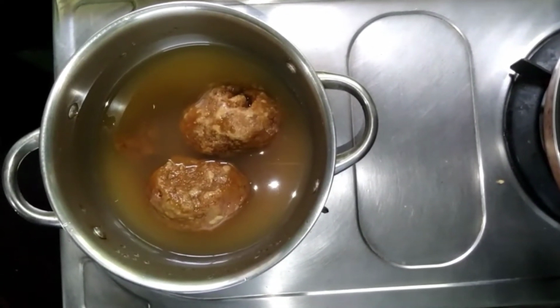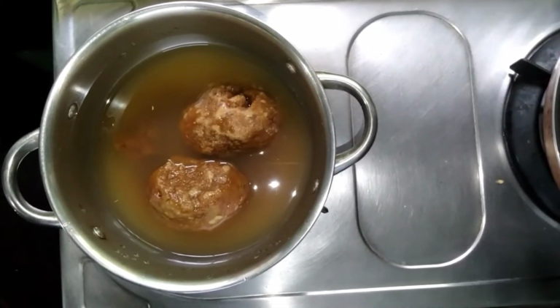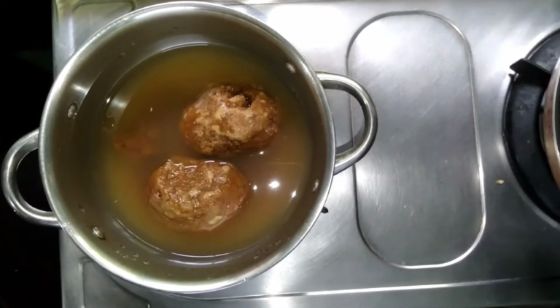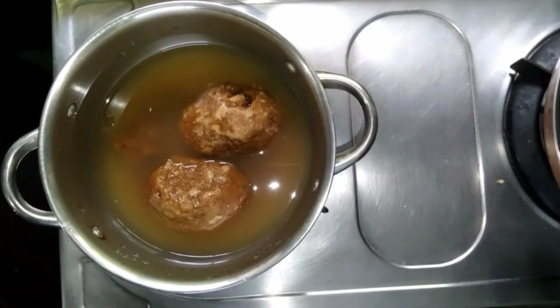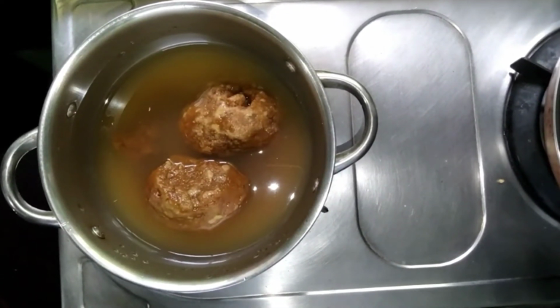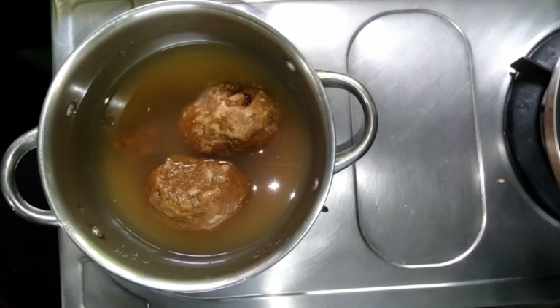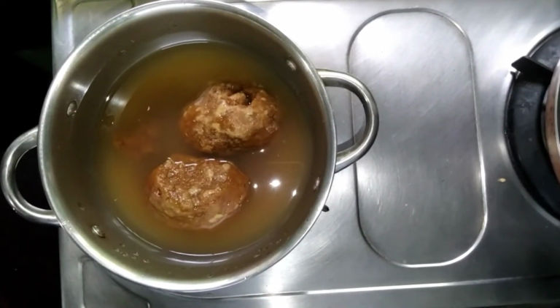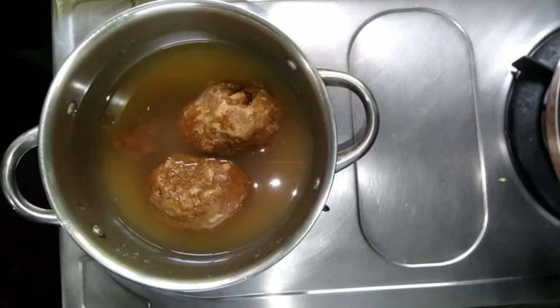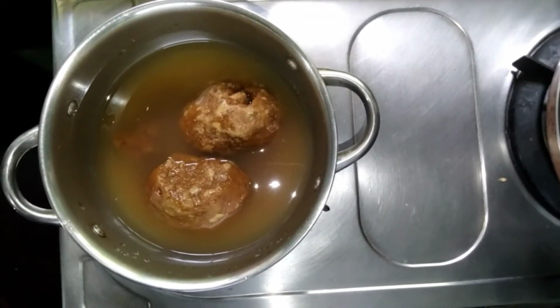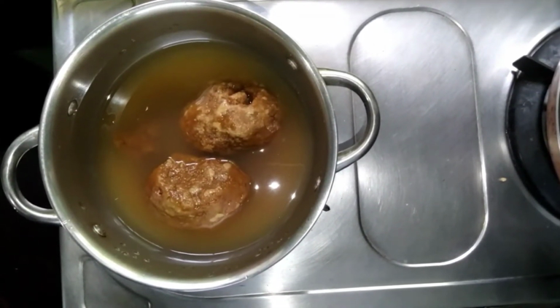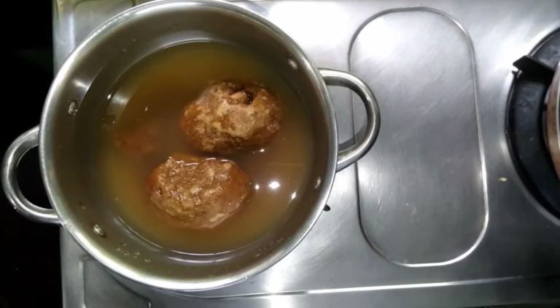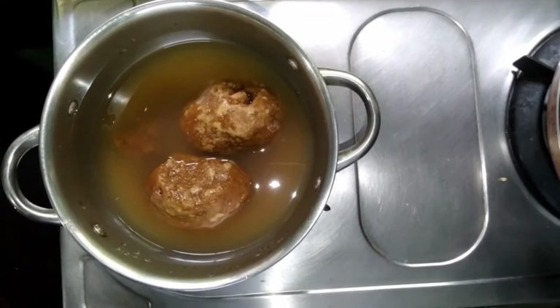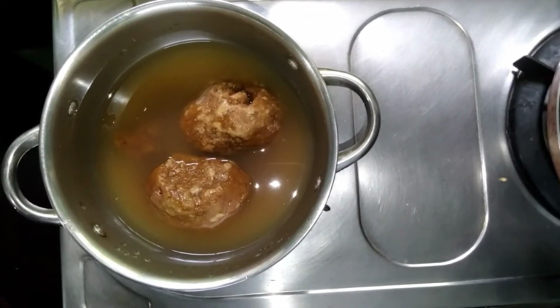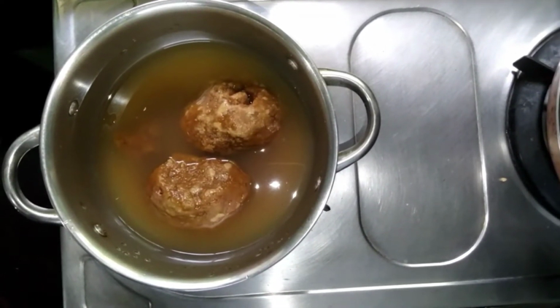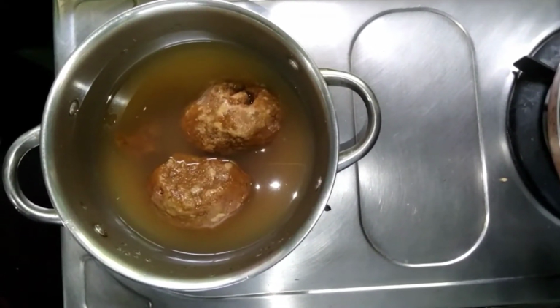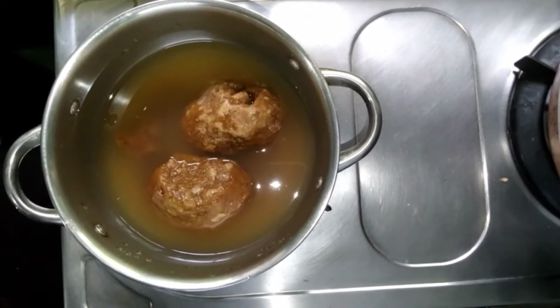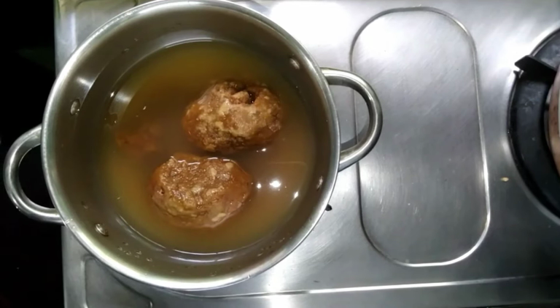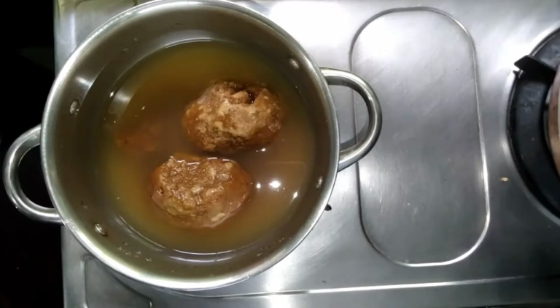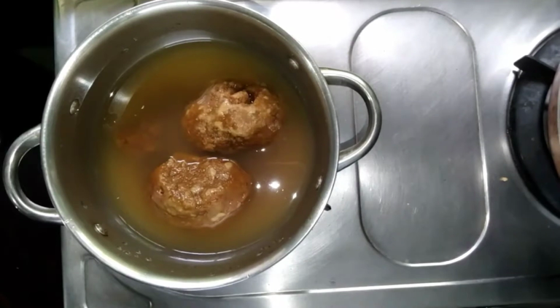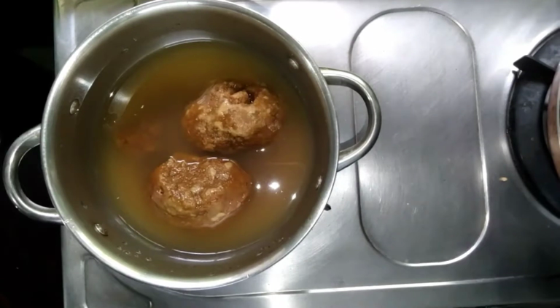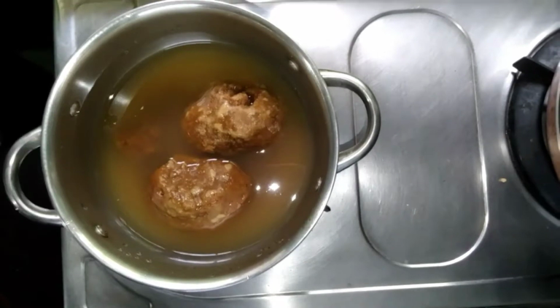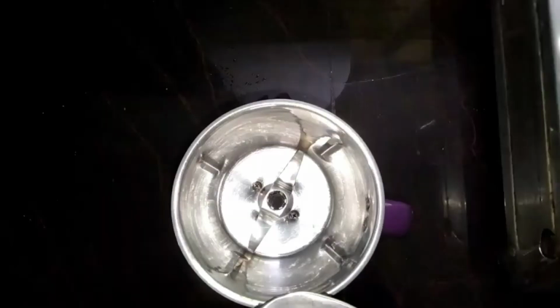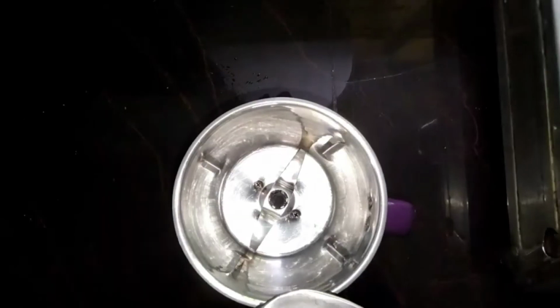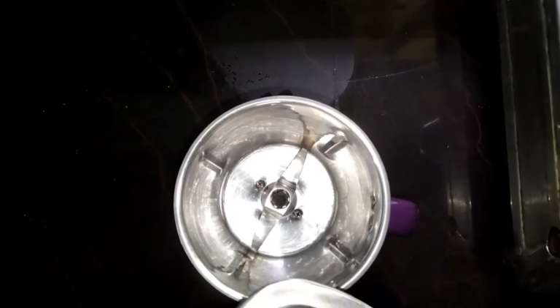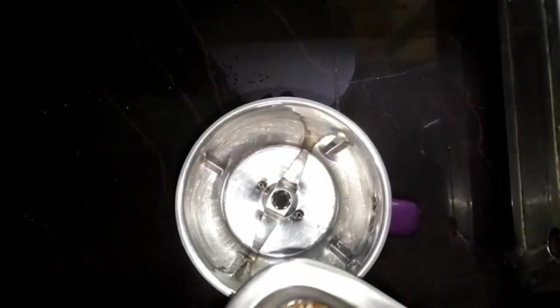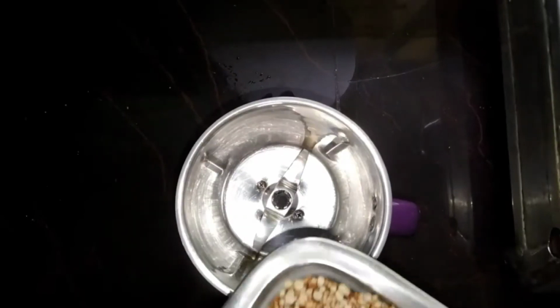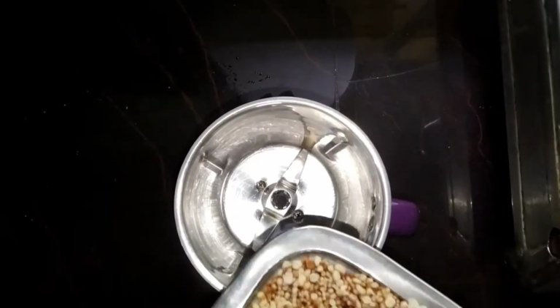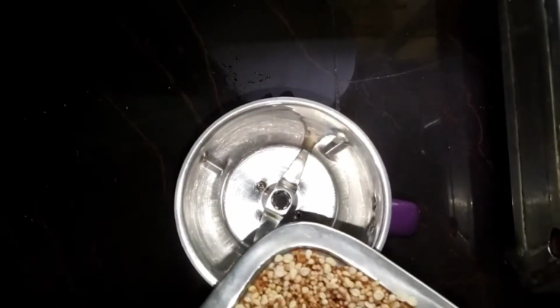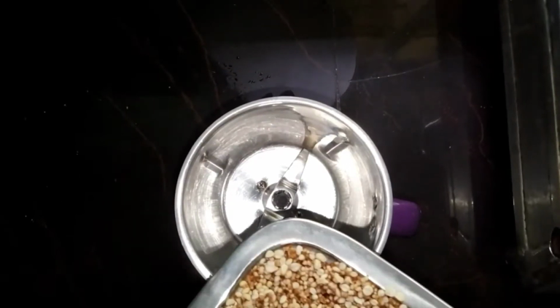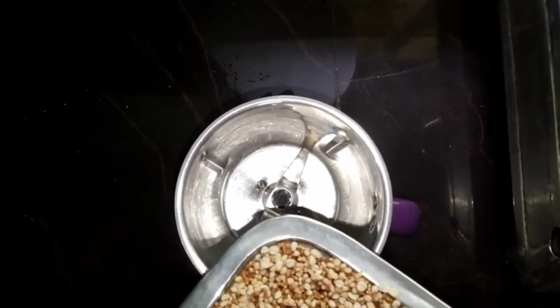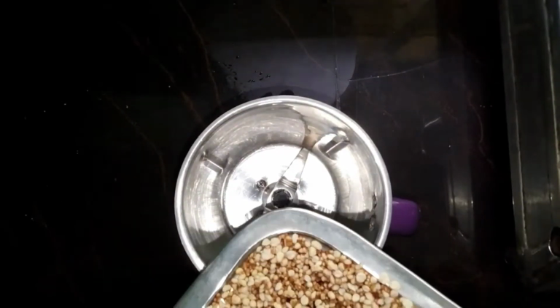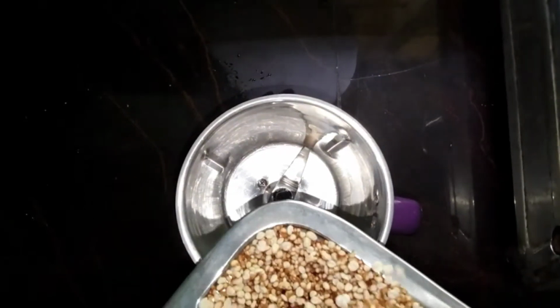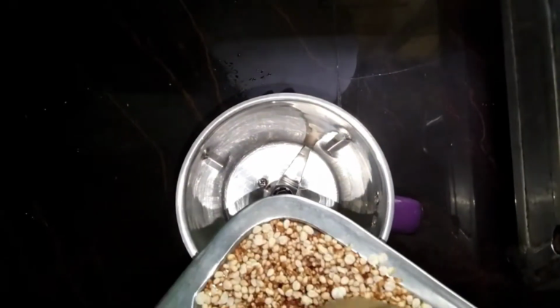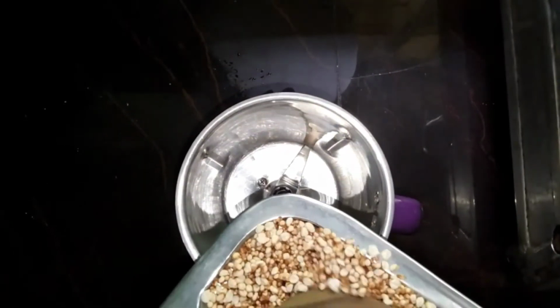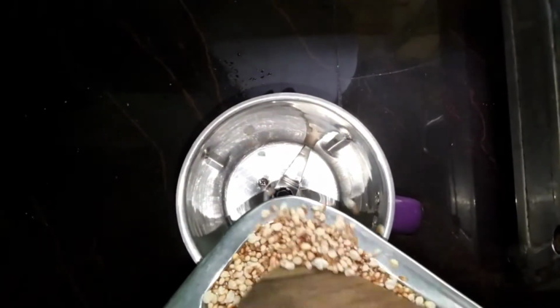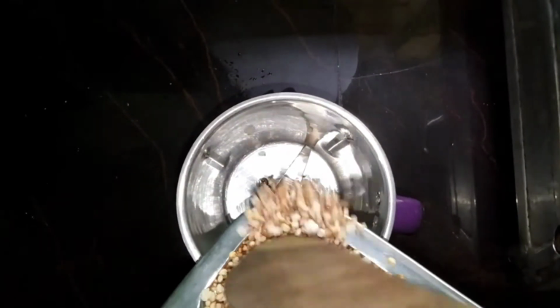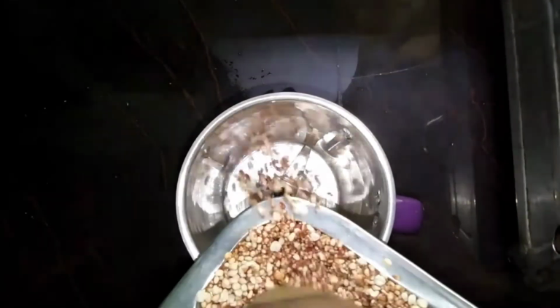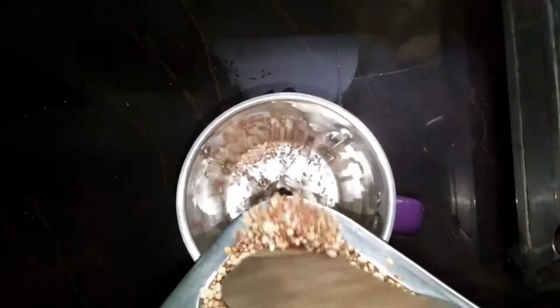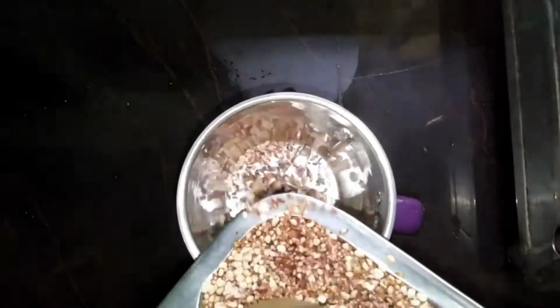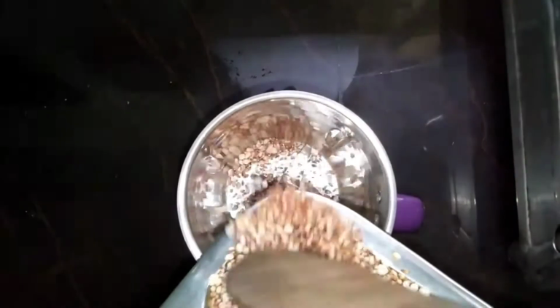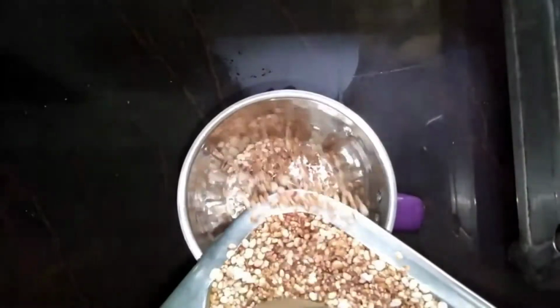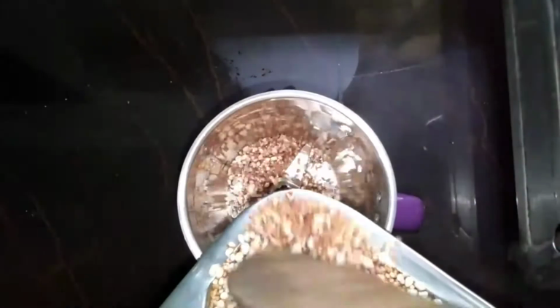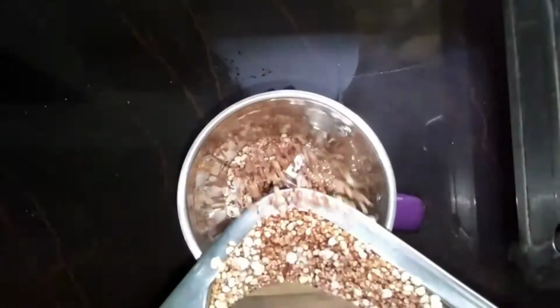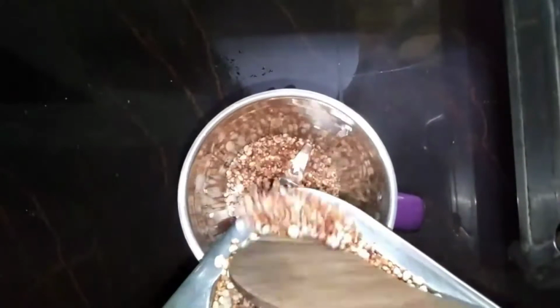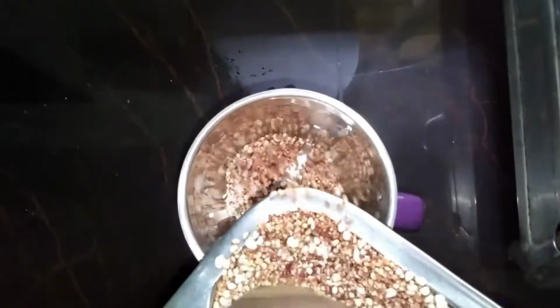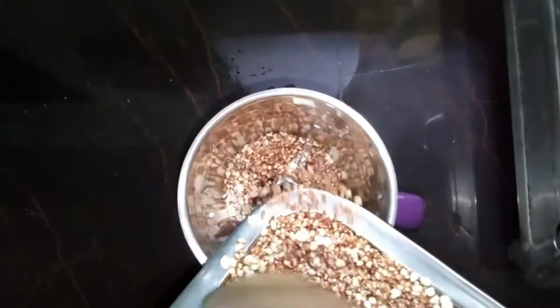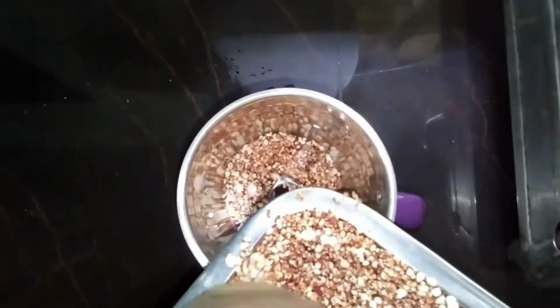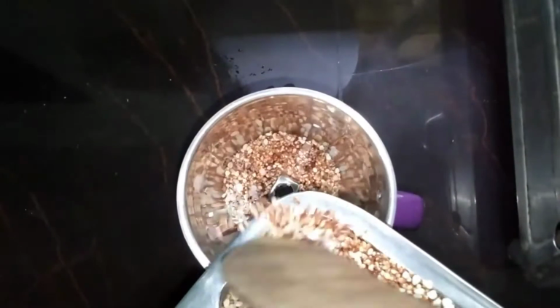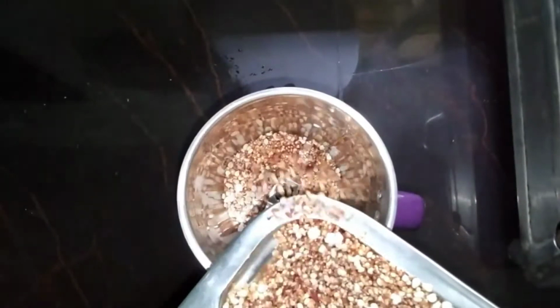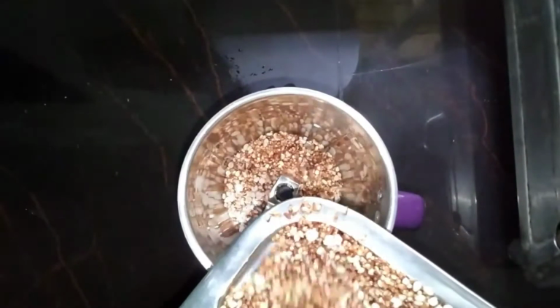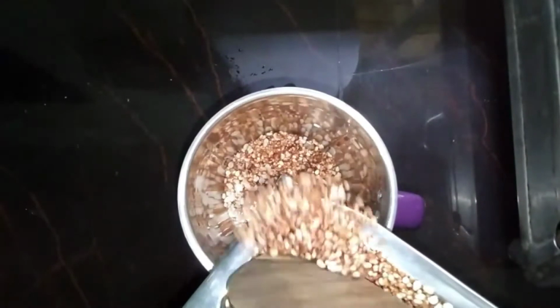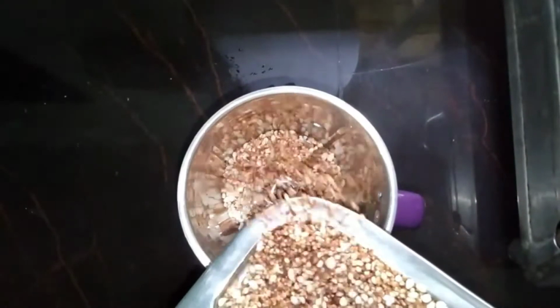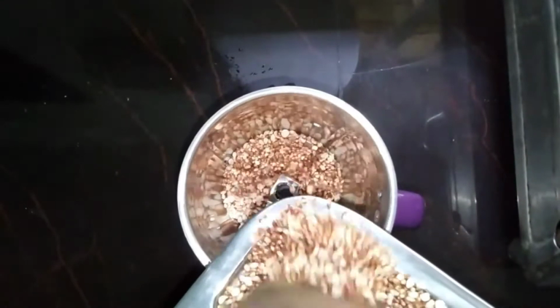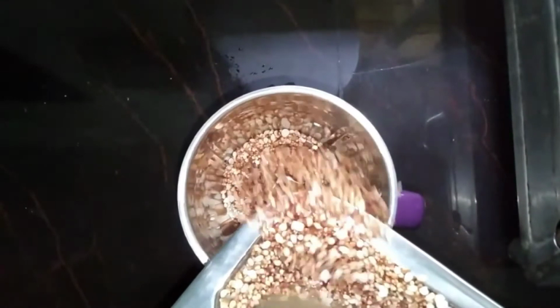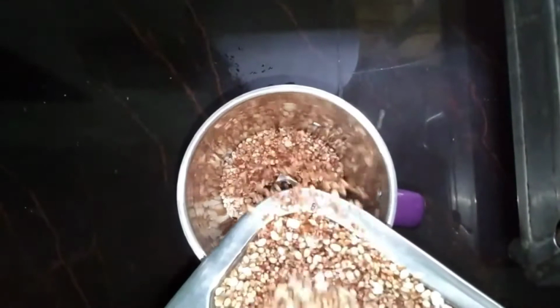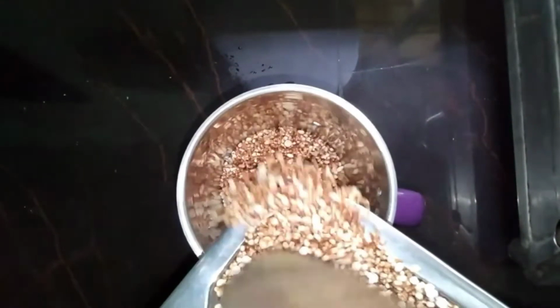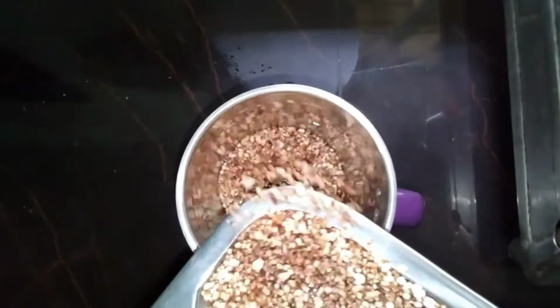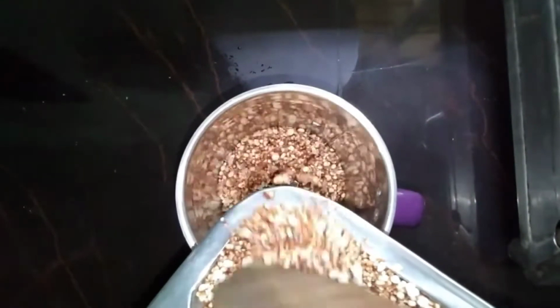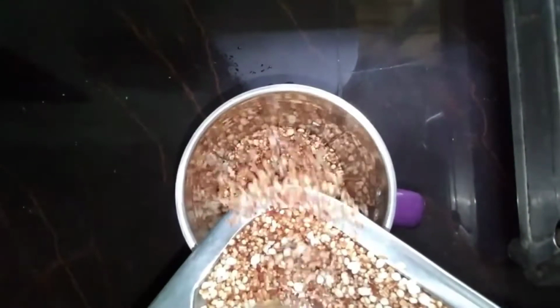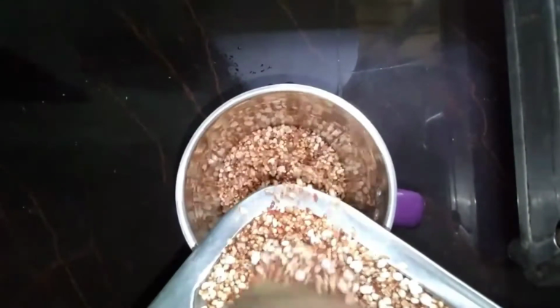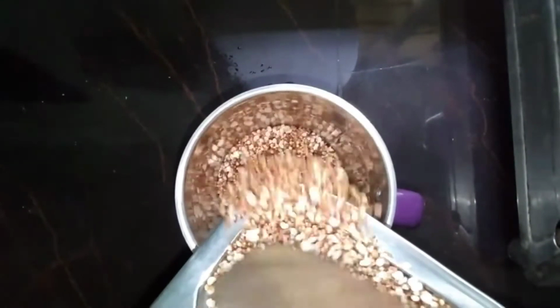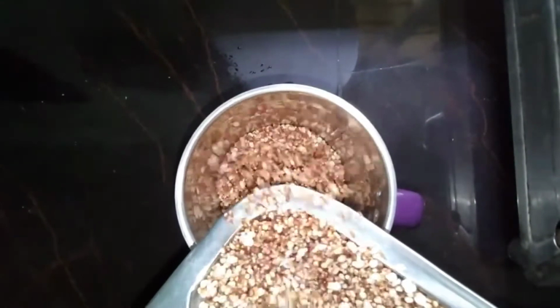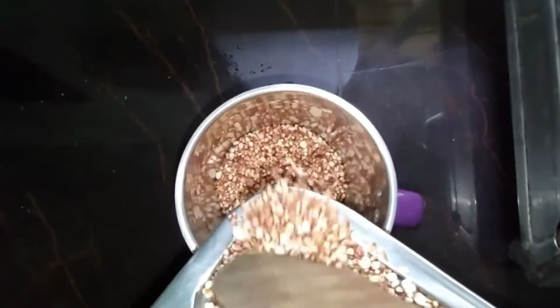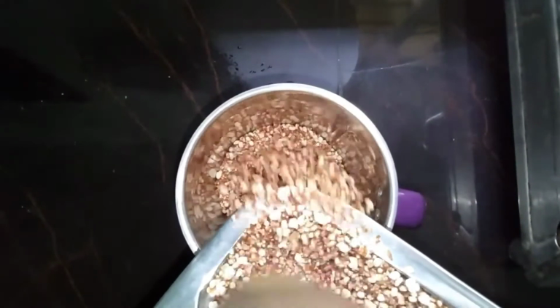We have to cut the egg and add it in the middle jar. Now the egg is cooked and added in the middle jar.